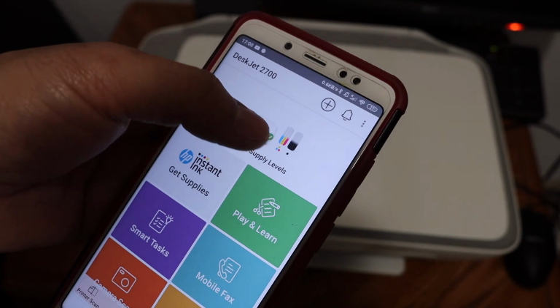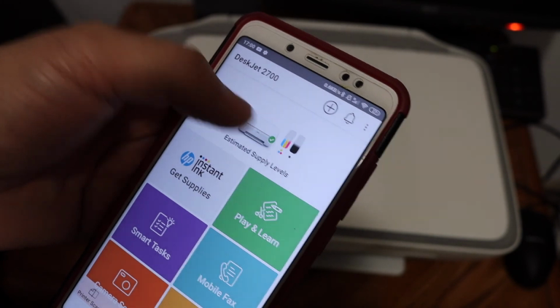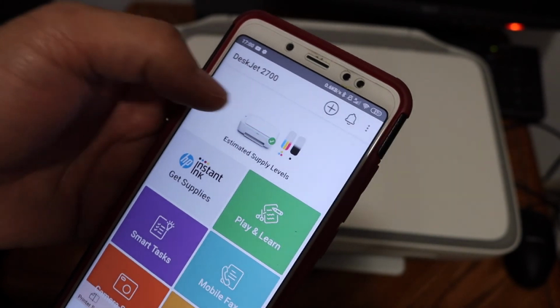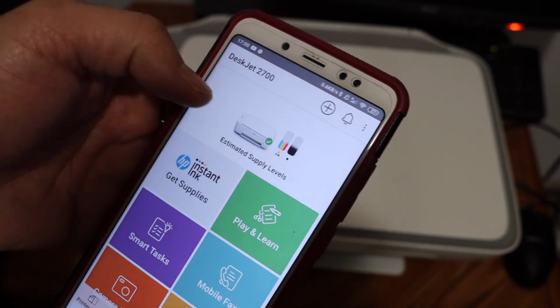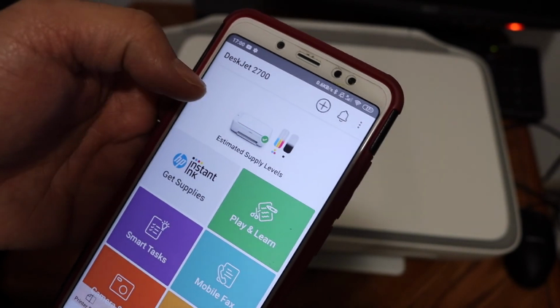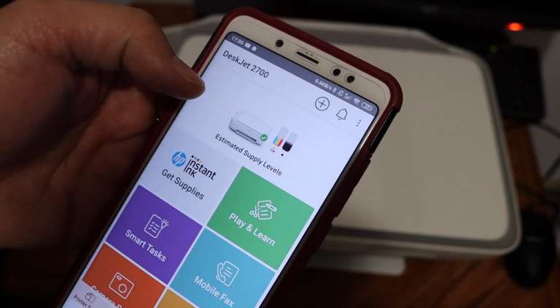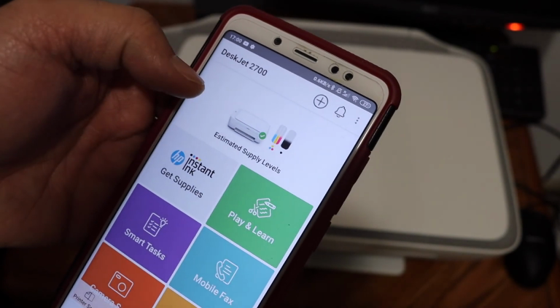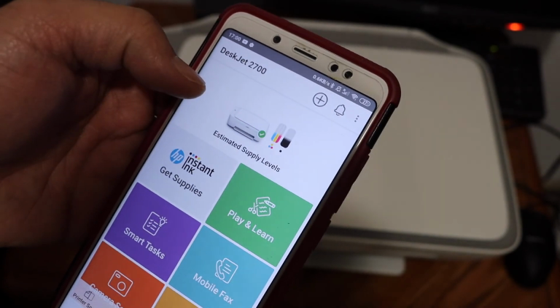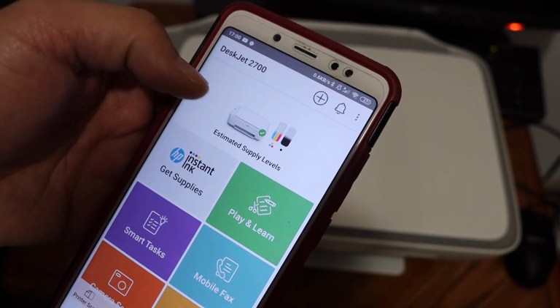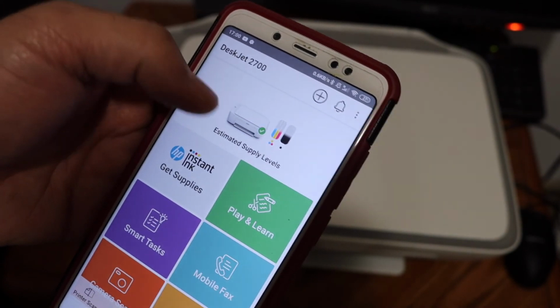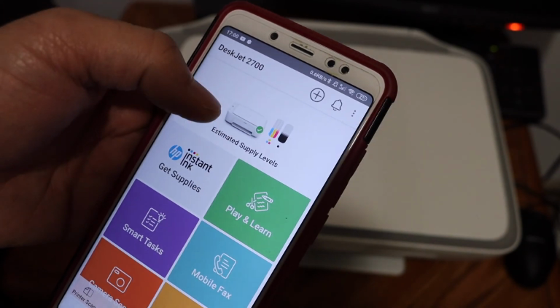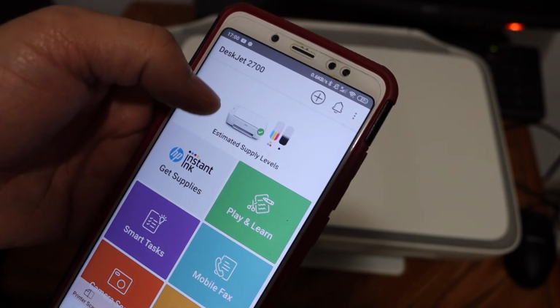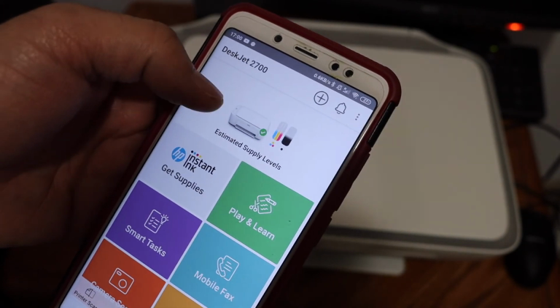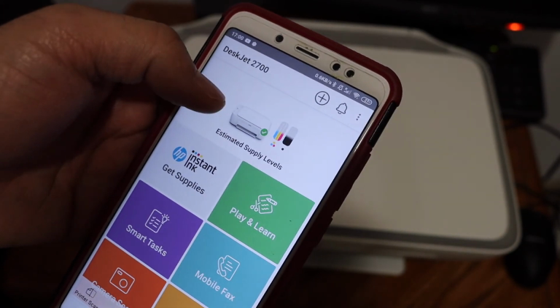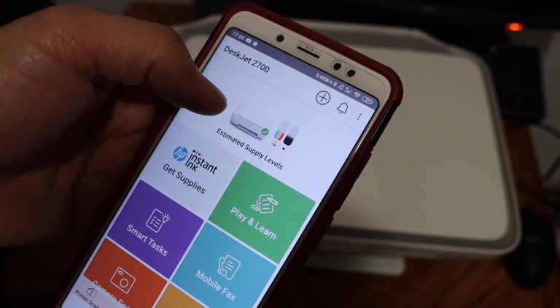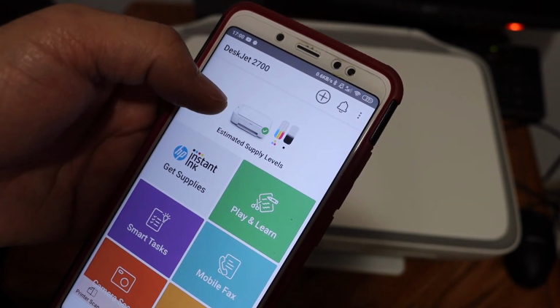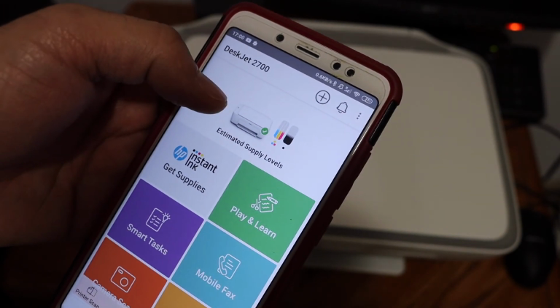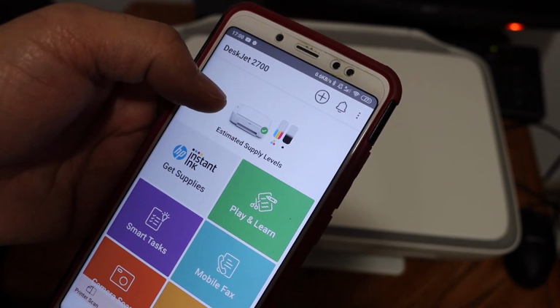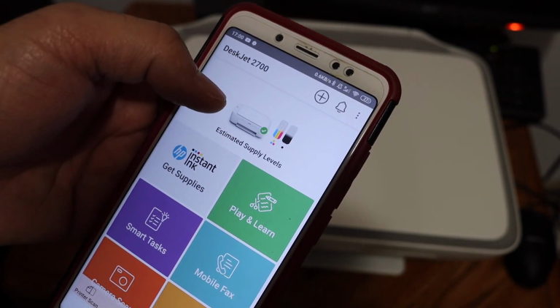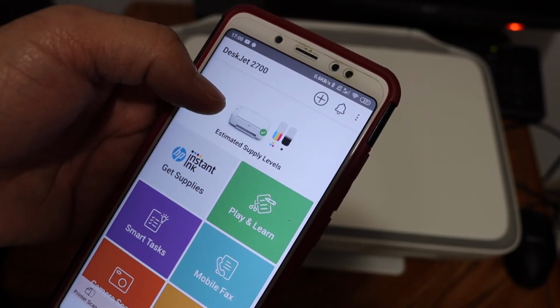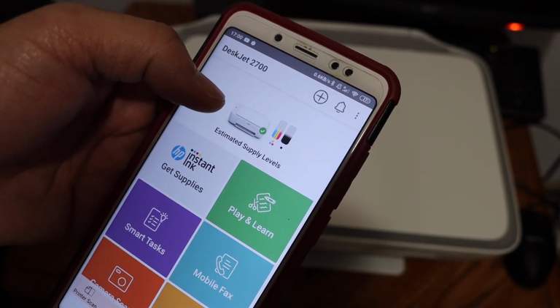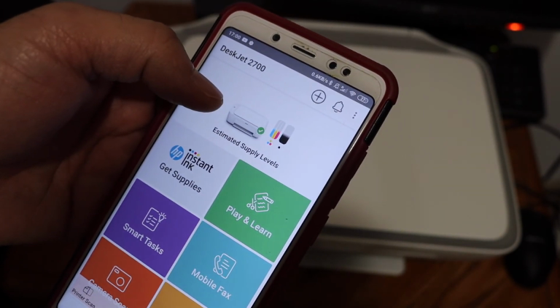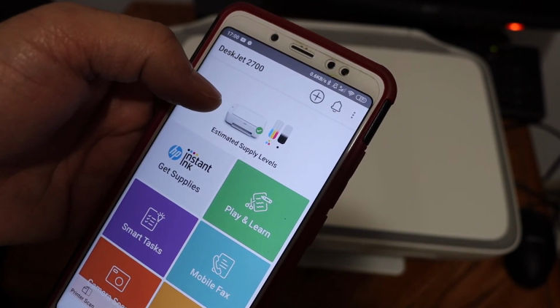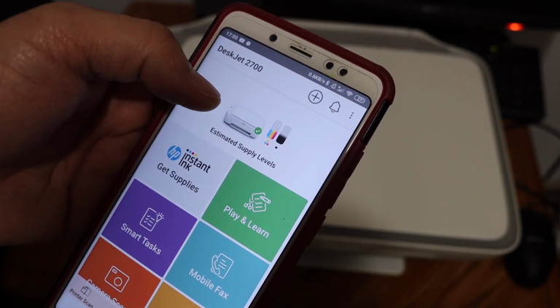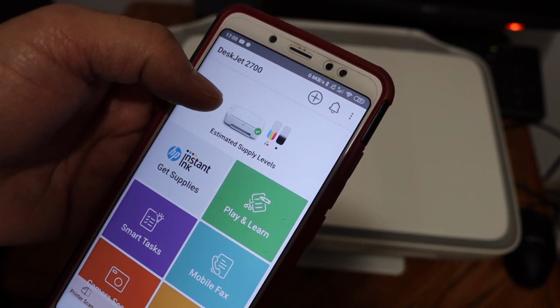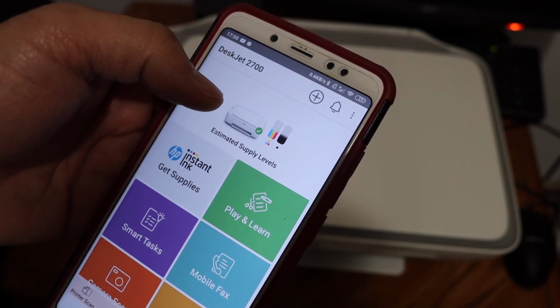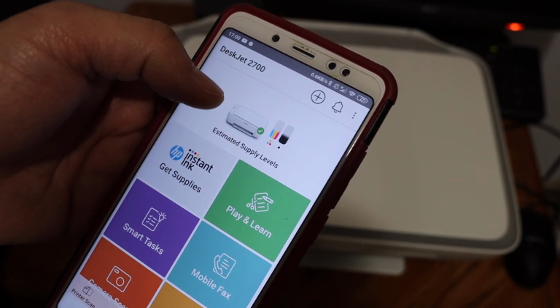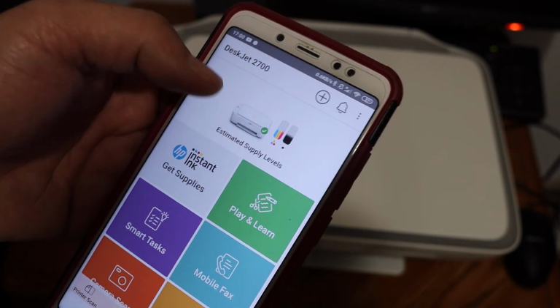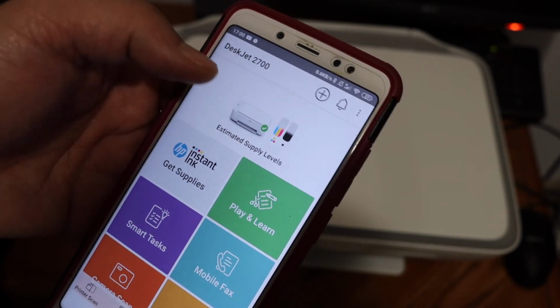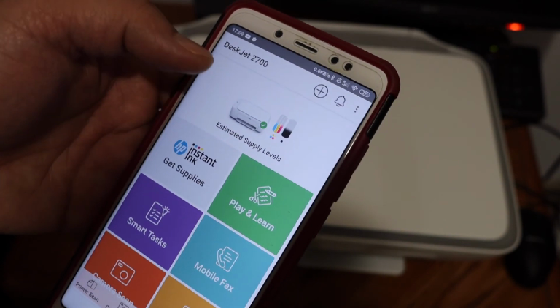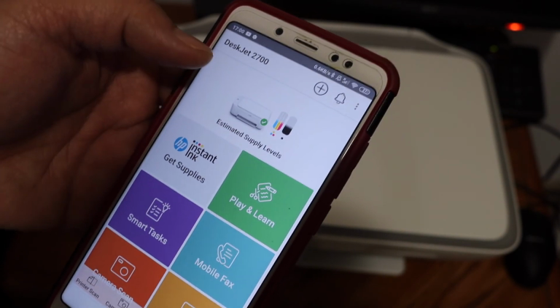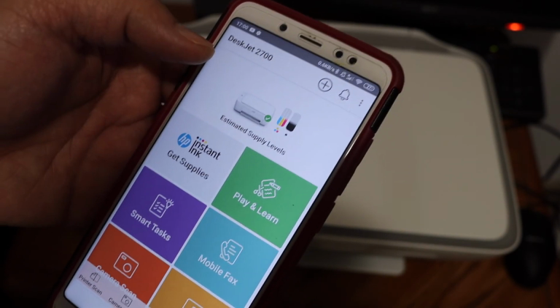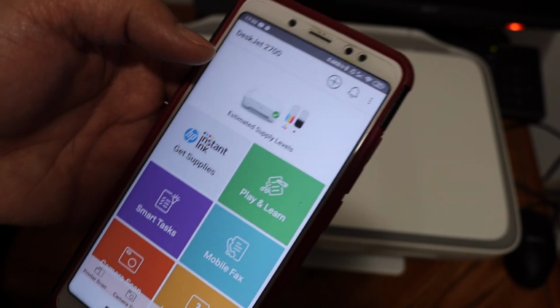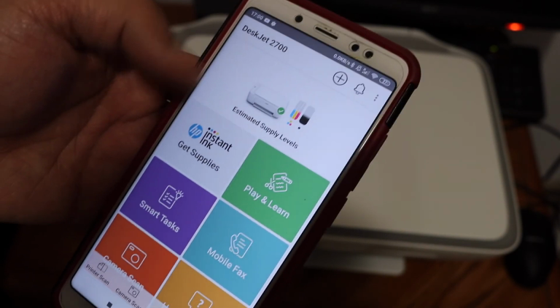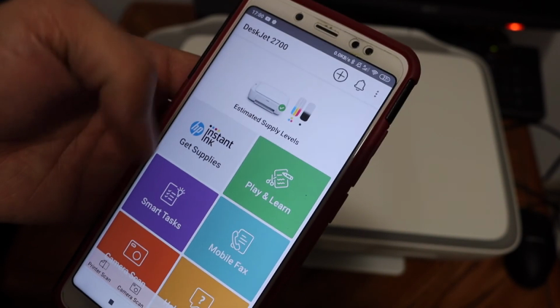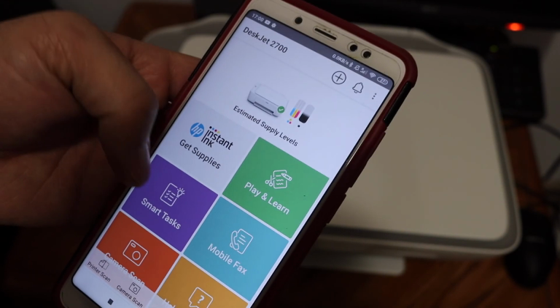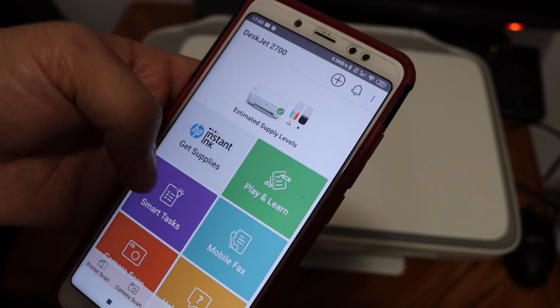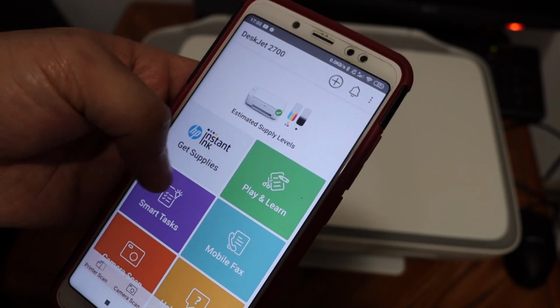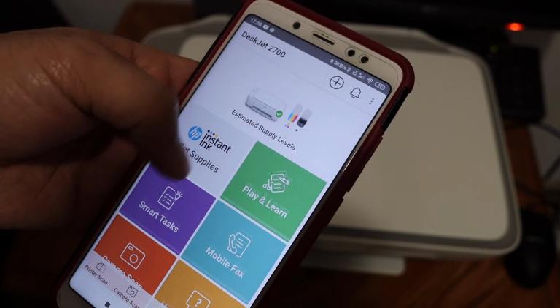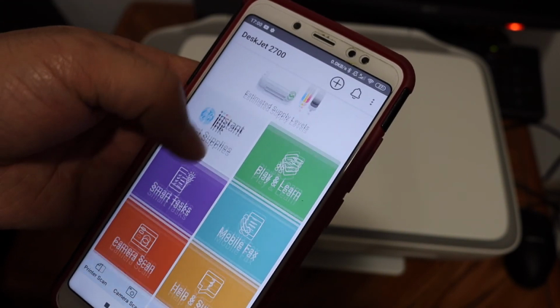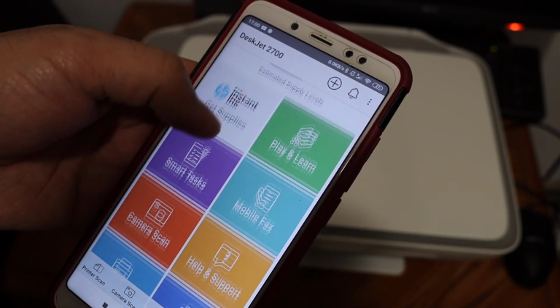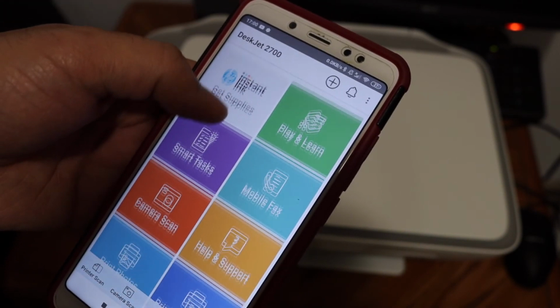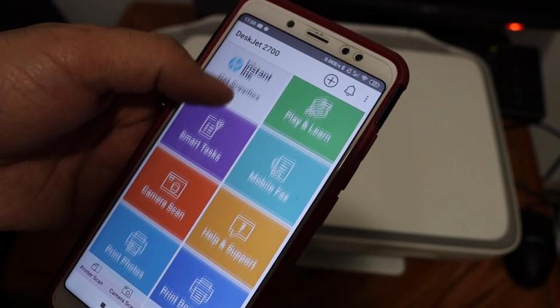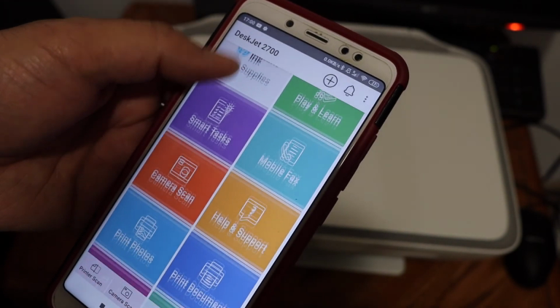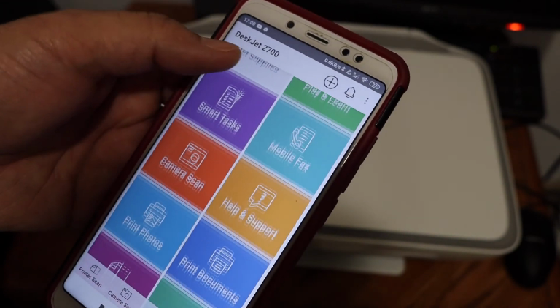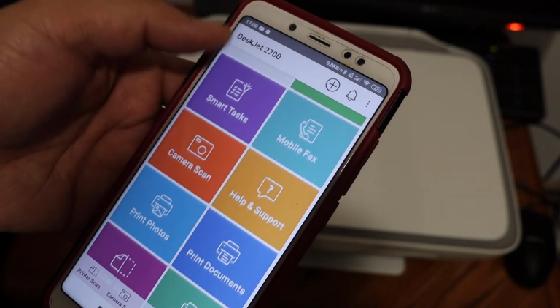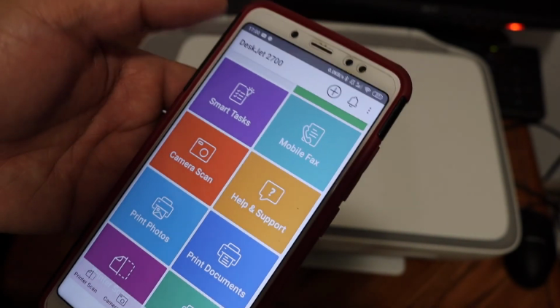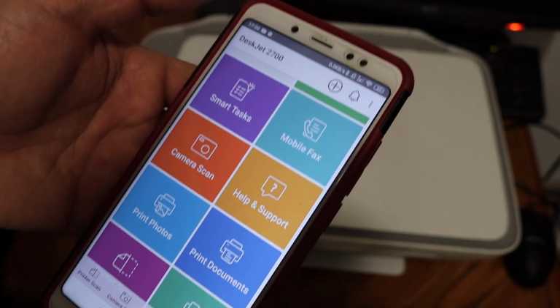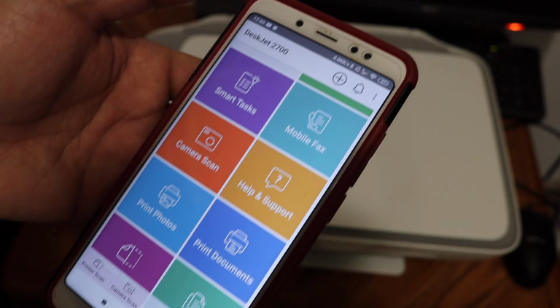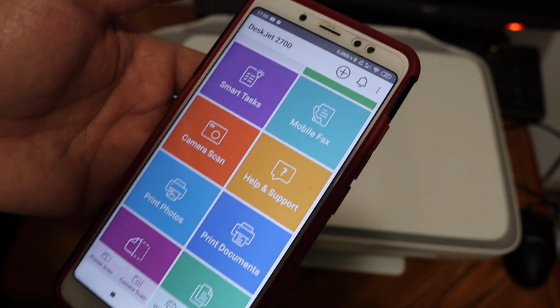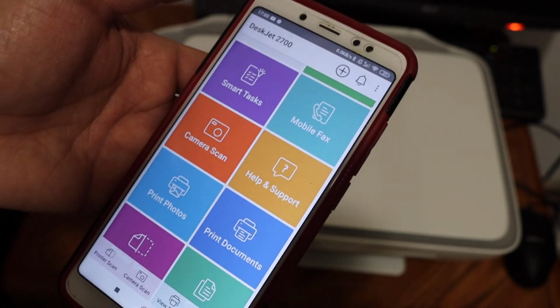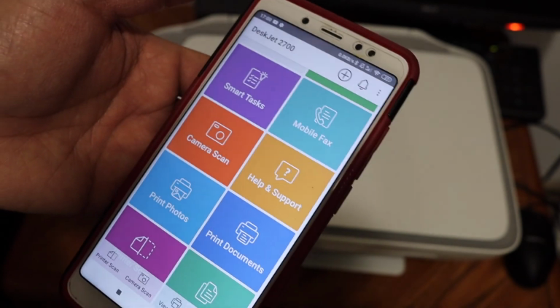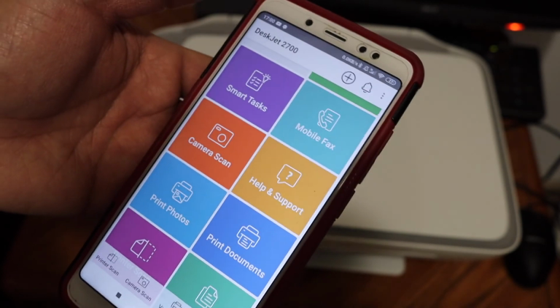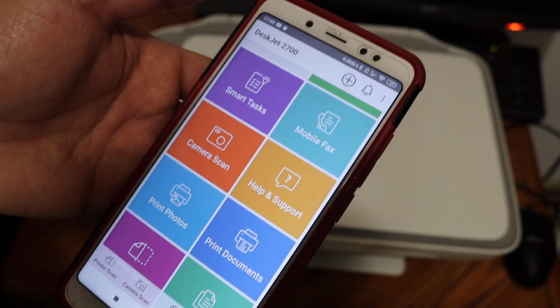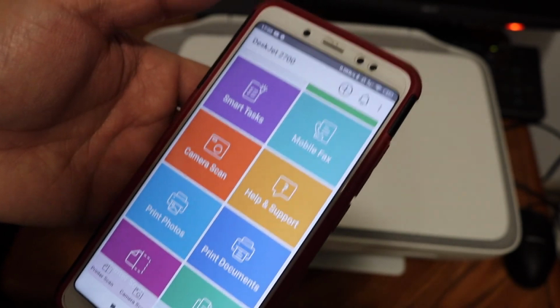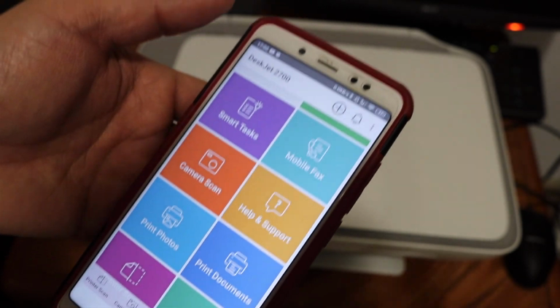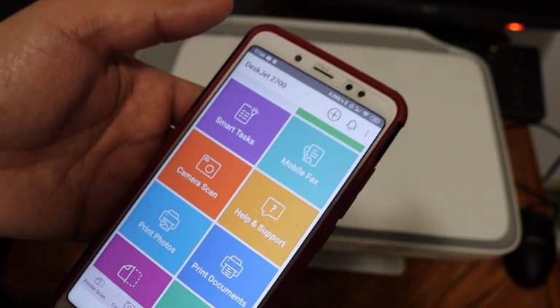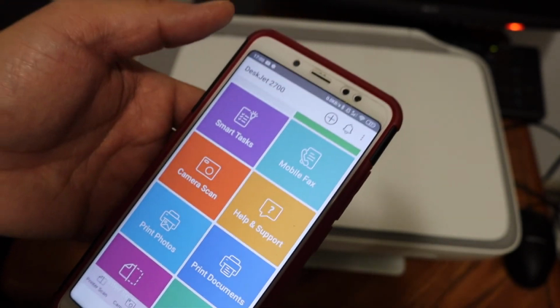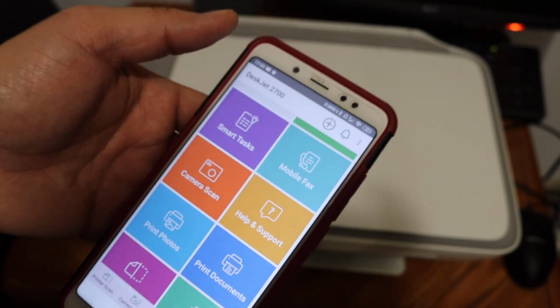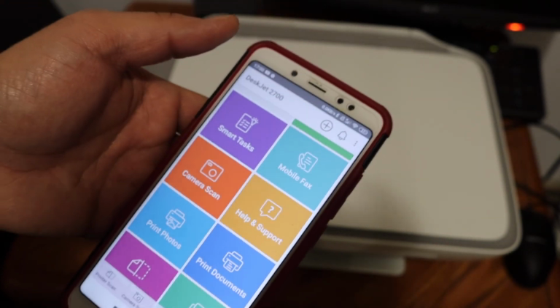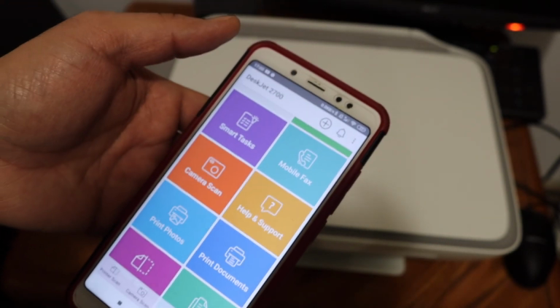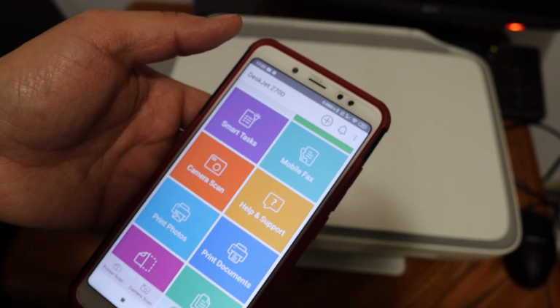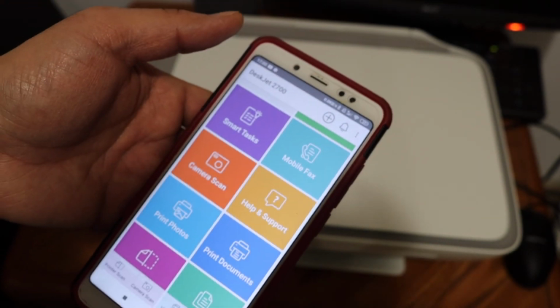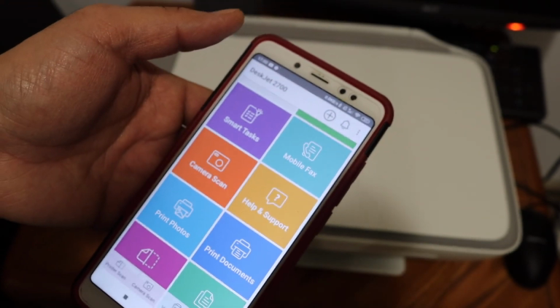As you can see, the printer is now added and displays the estimated ink levels. It is online and available — we can use it for wireless printing and scanning. Thanks for watching.